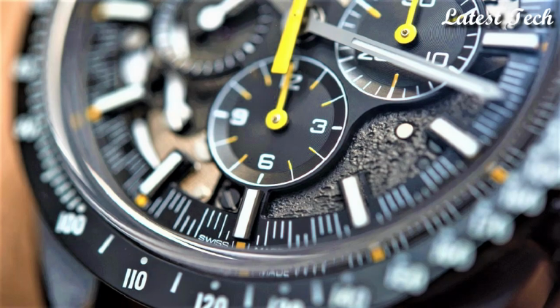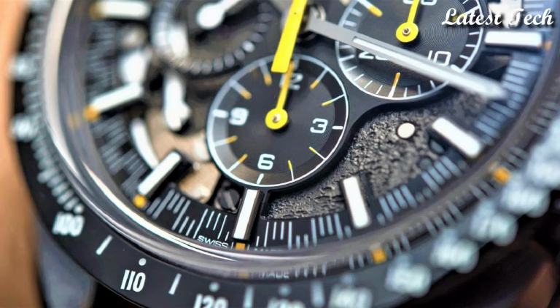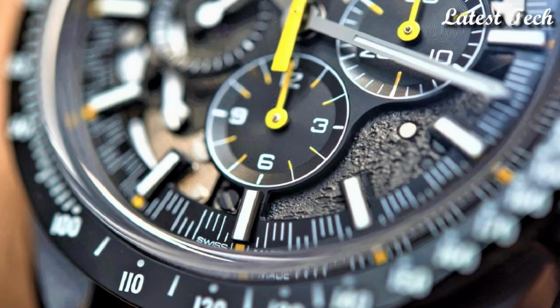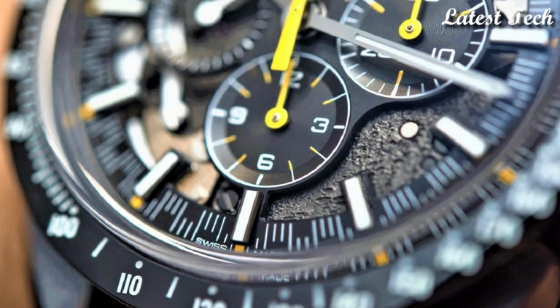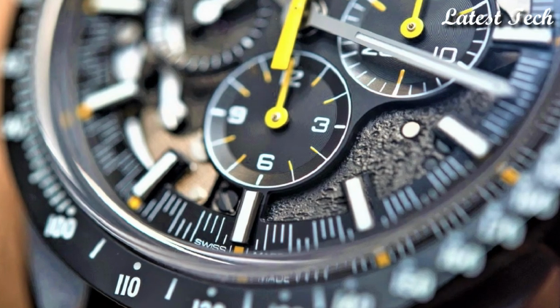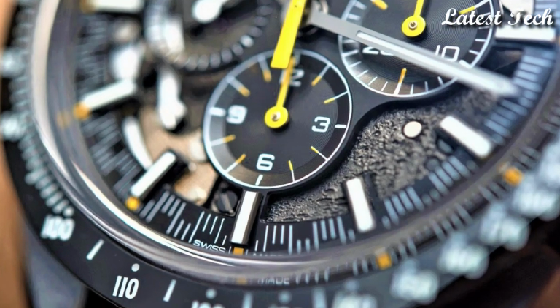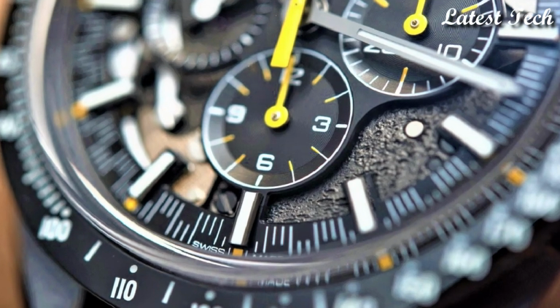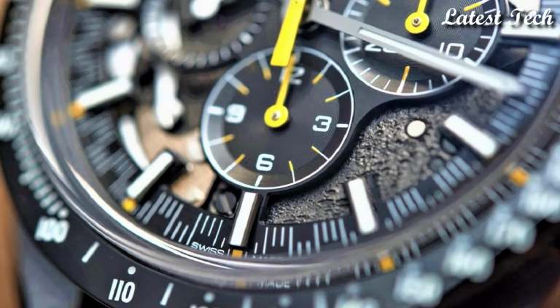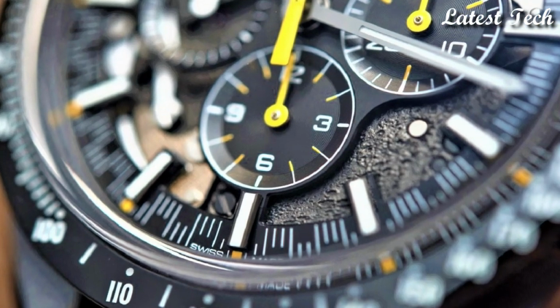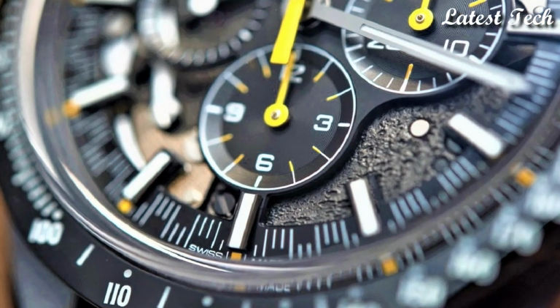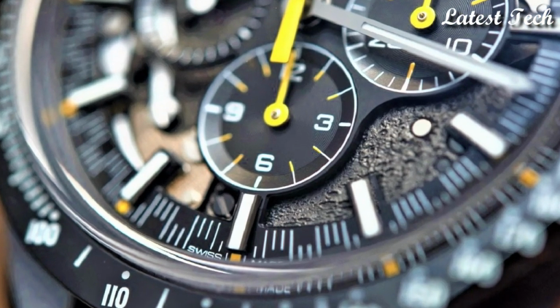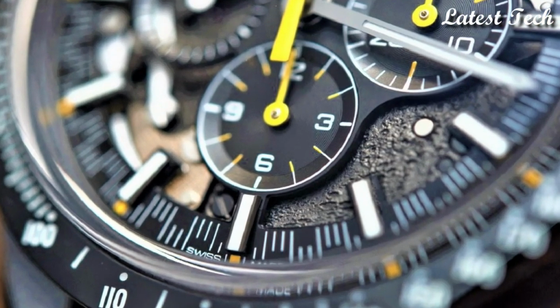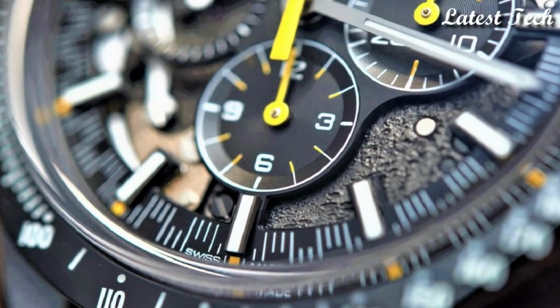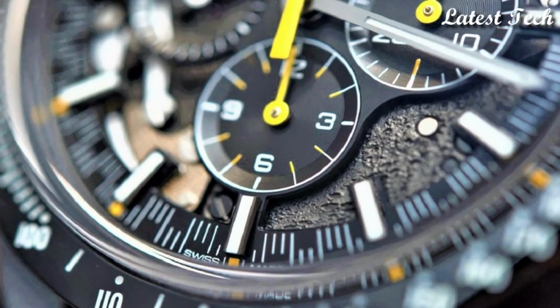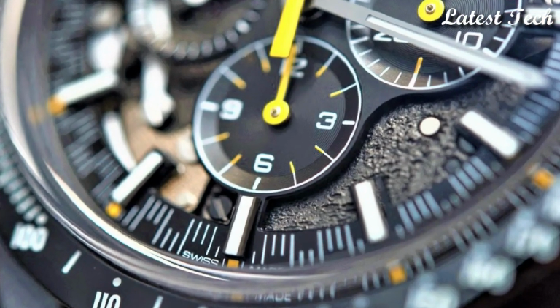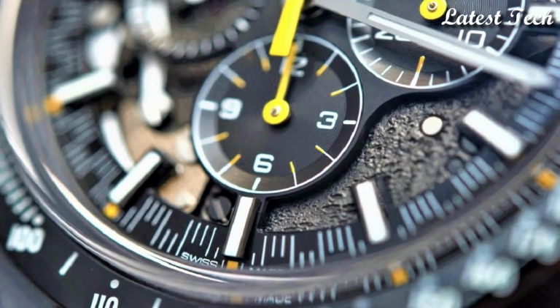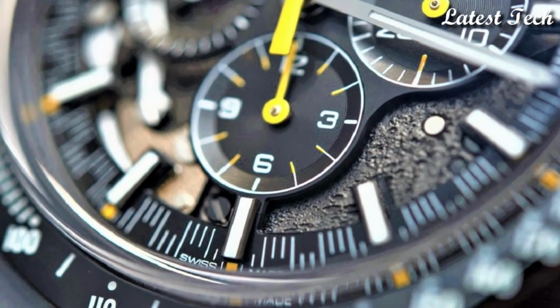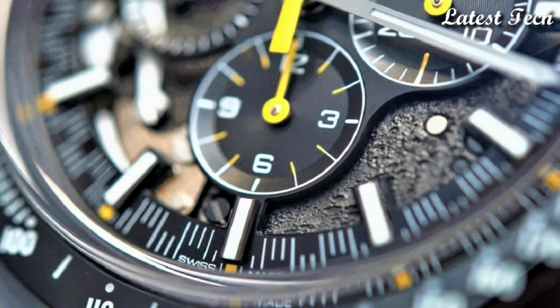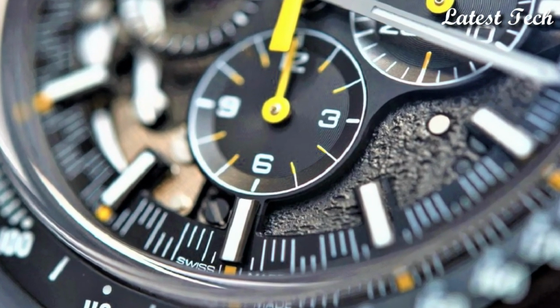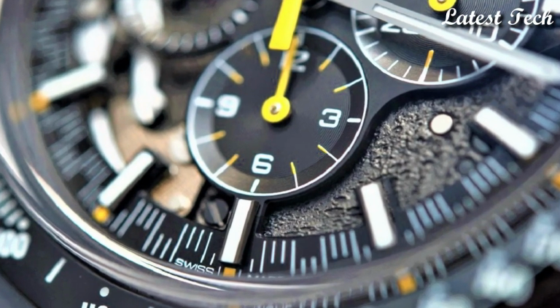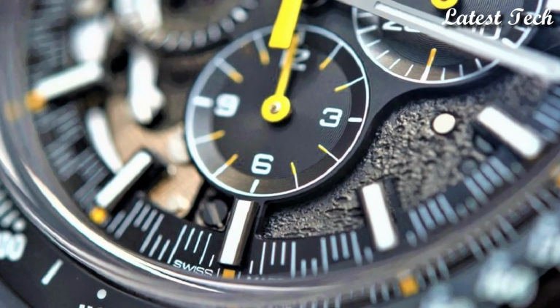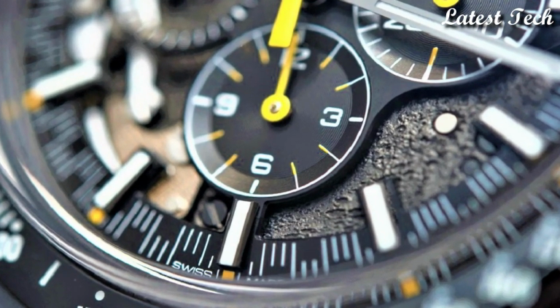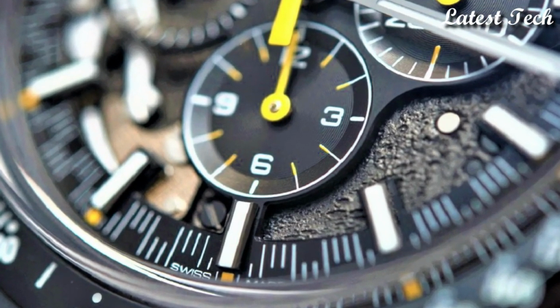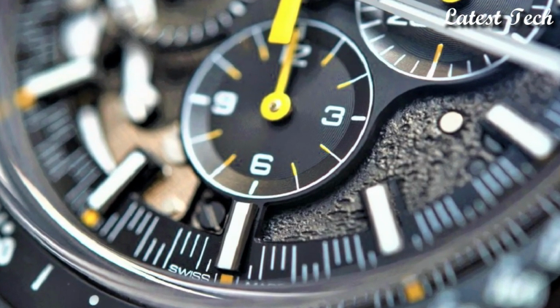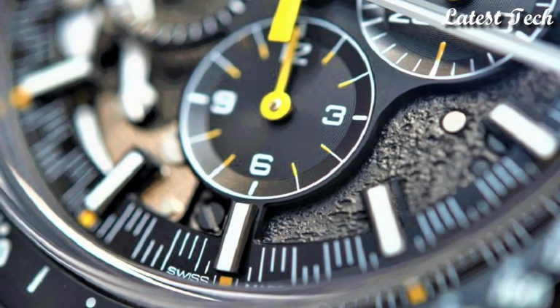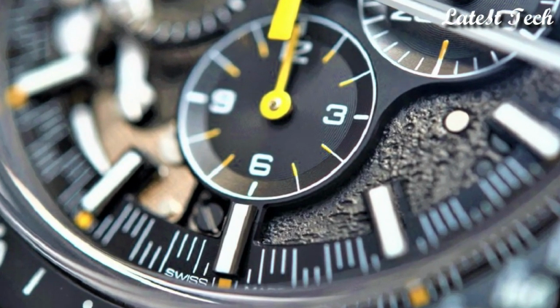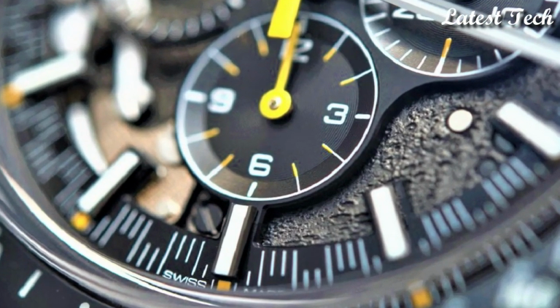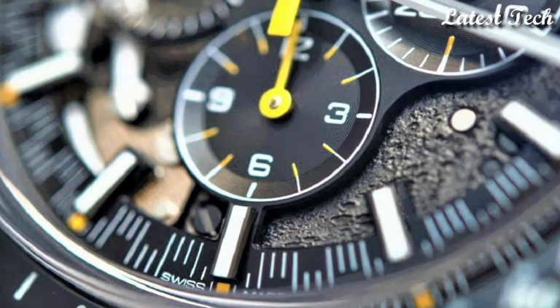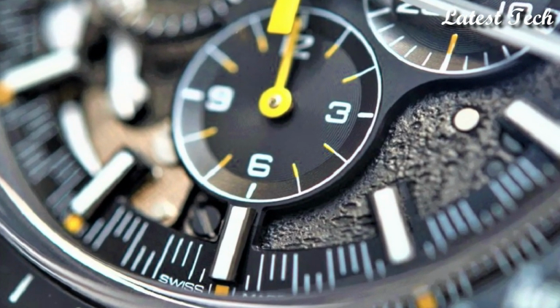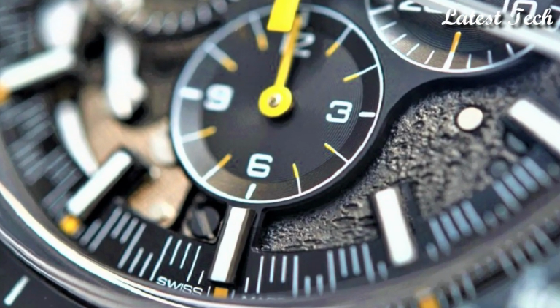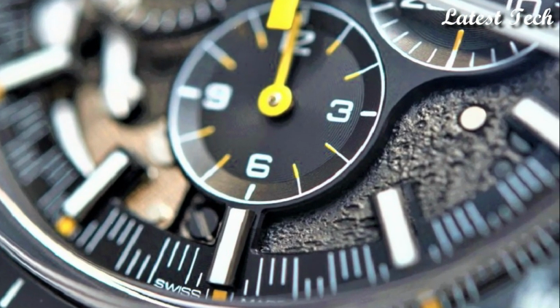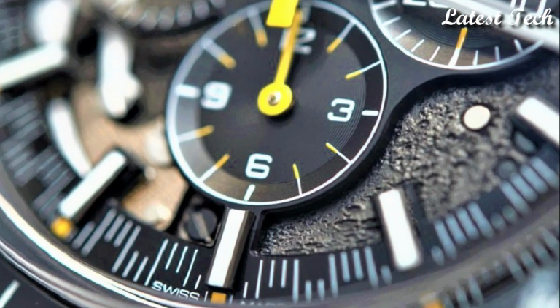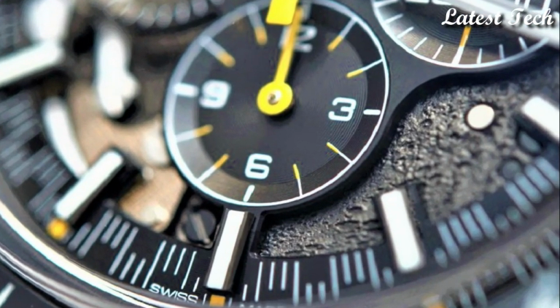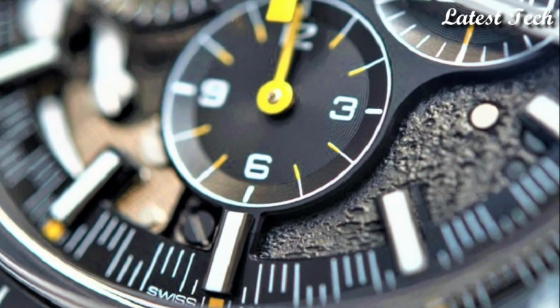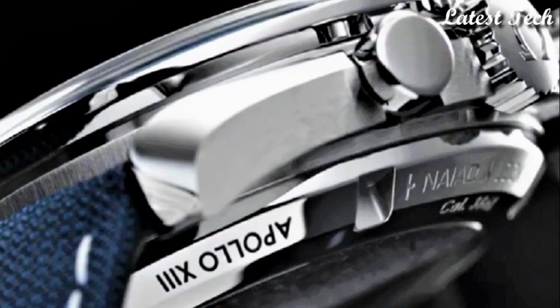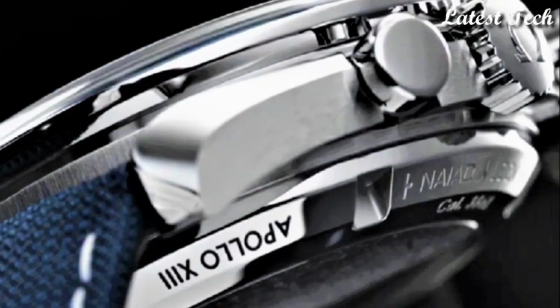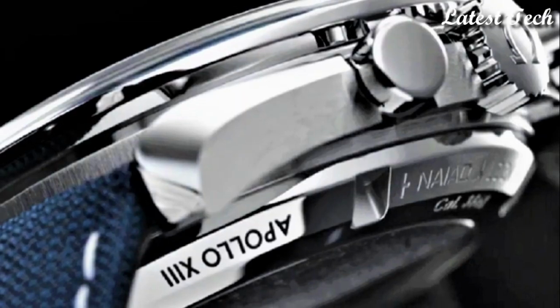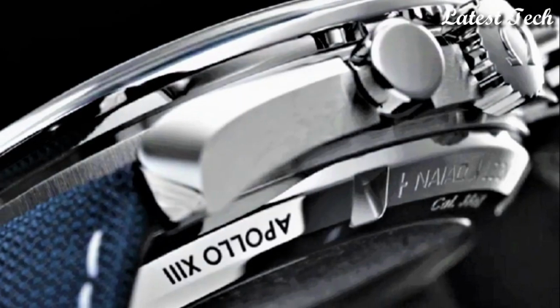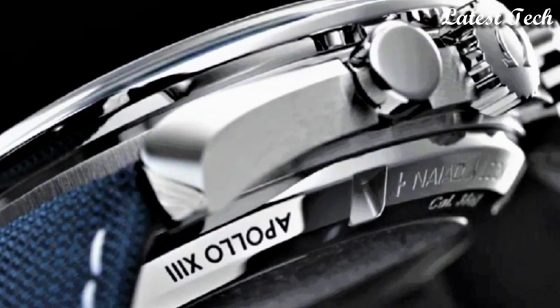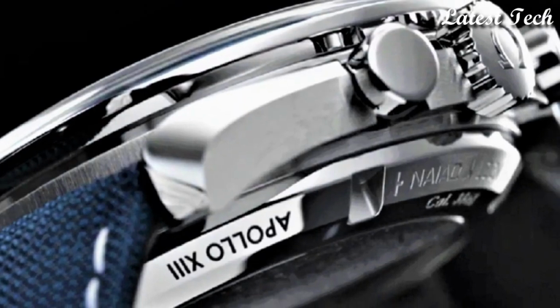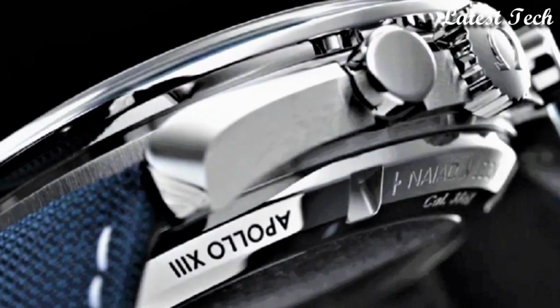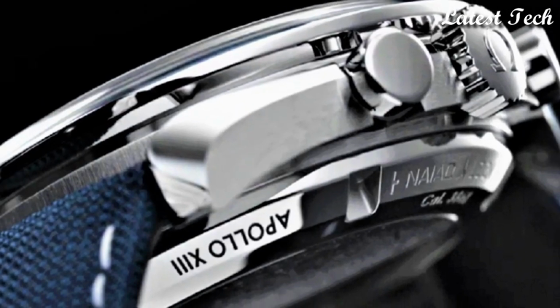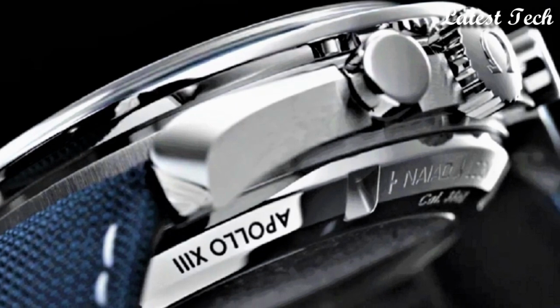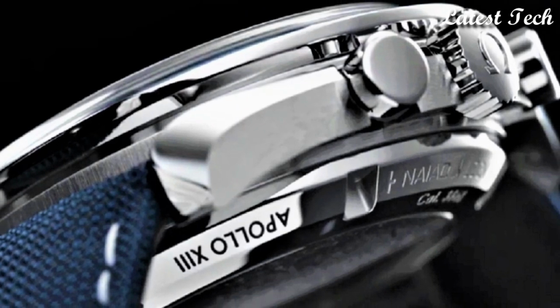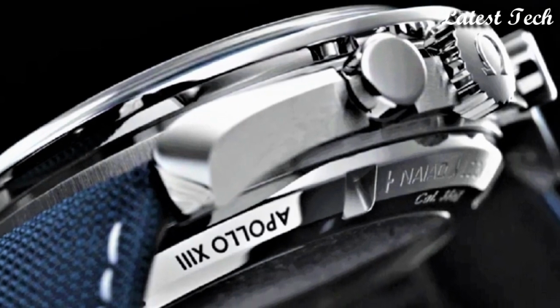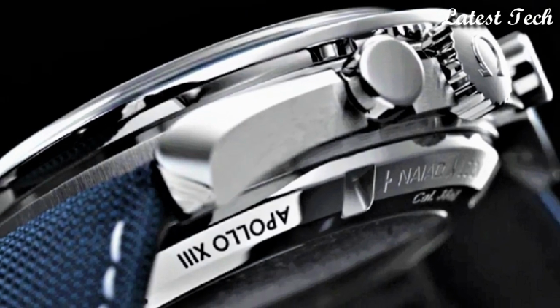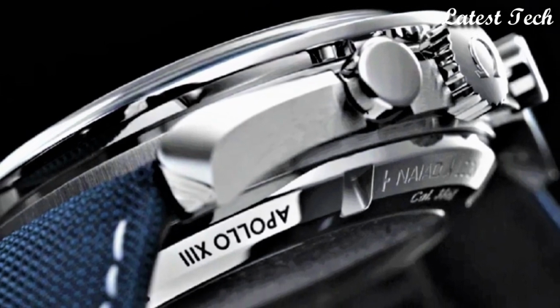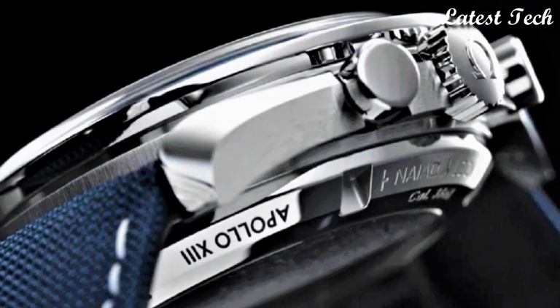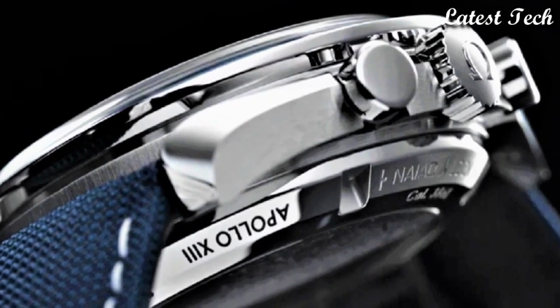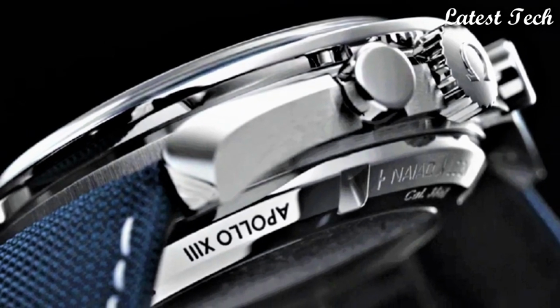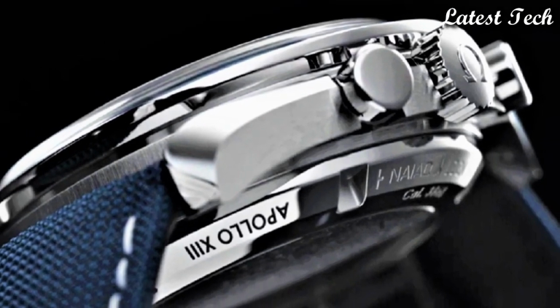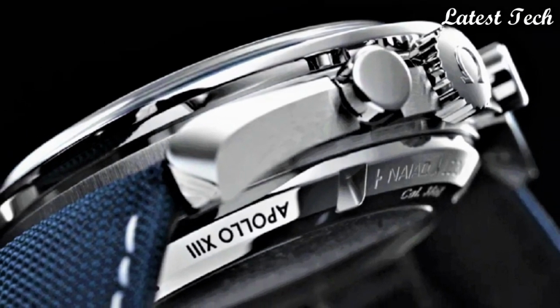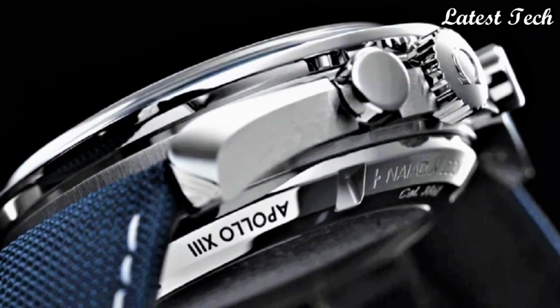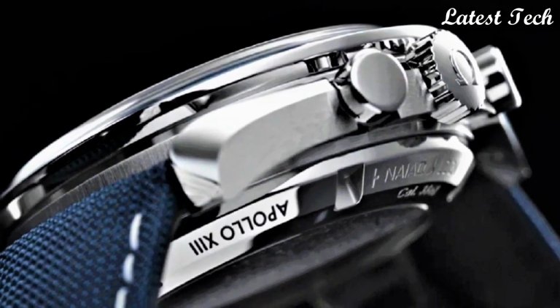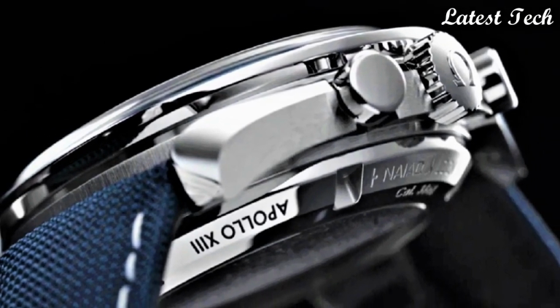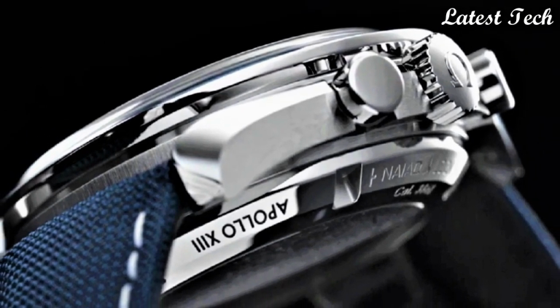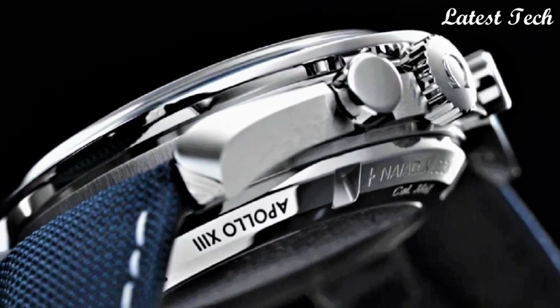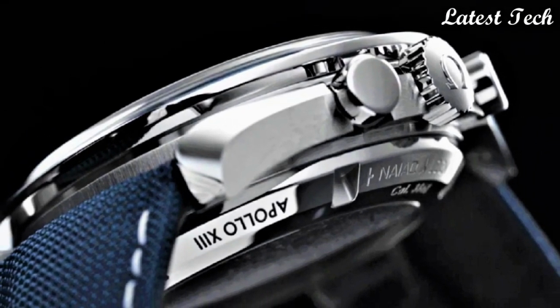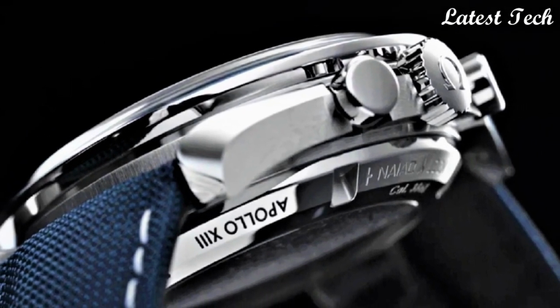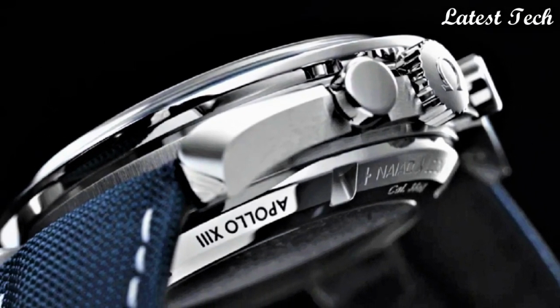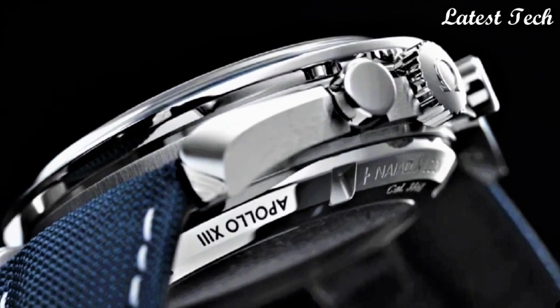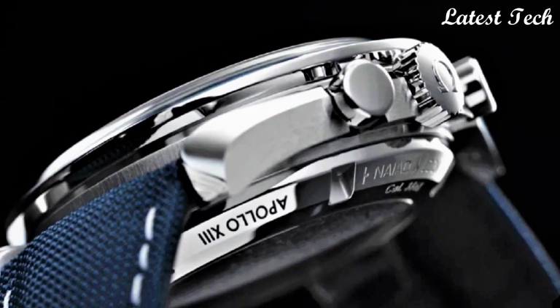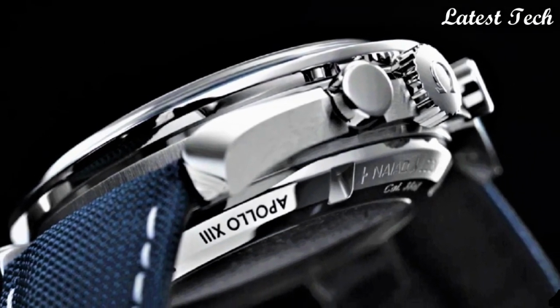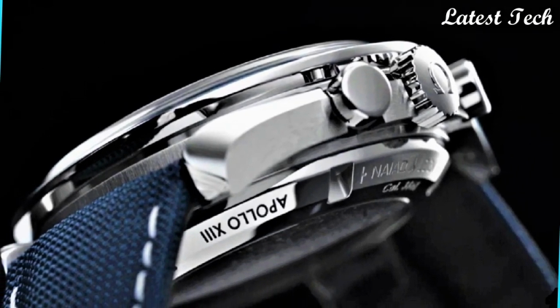Hello everyone! Today I am going to show you the best Omega watches of 2023 based on specifications.